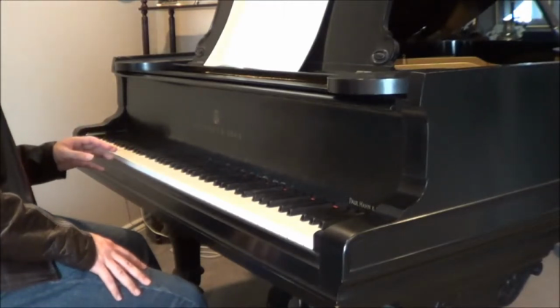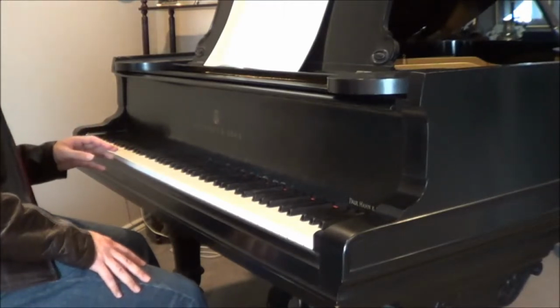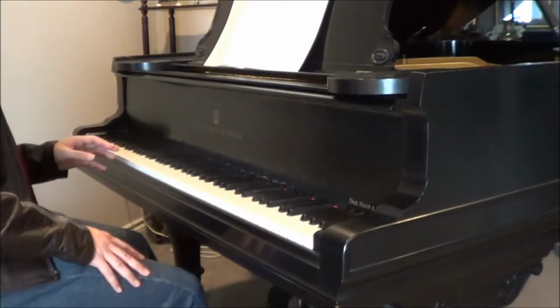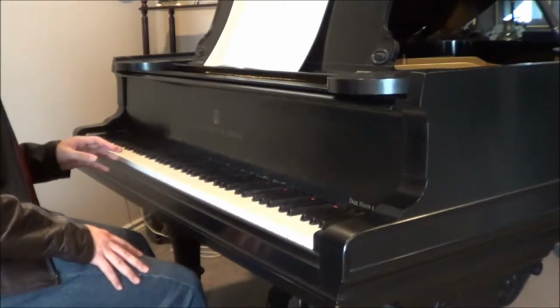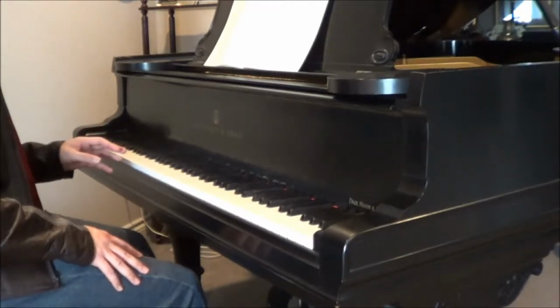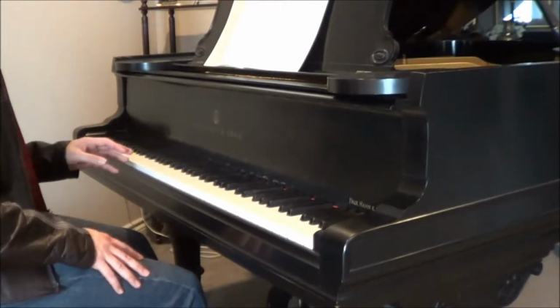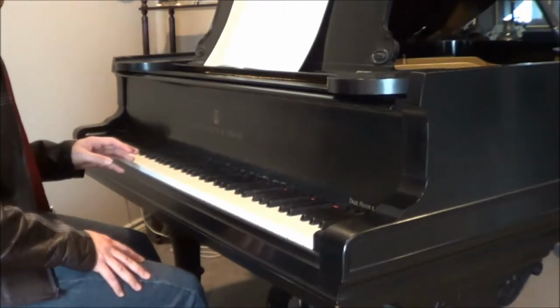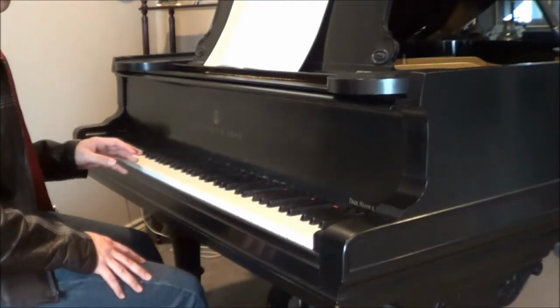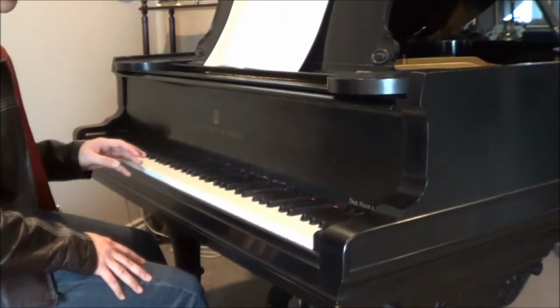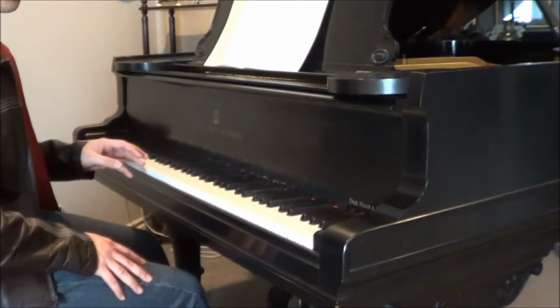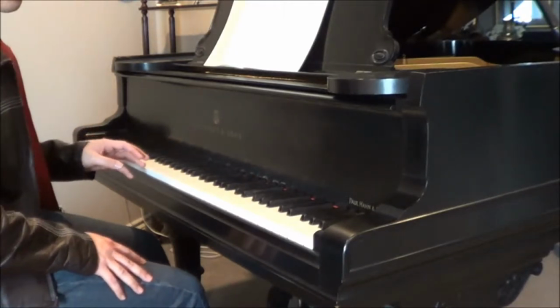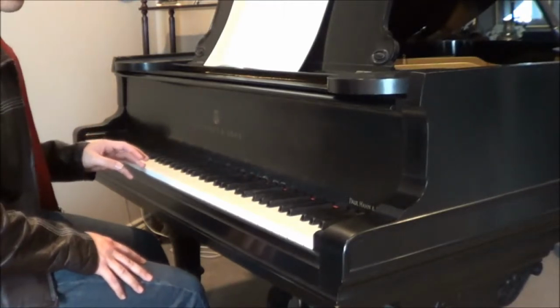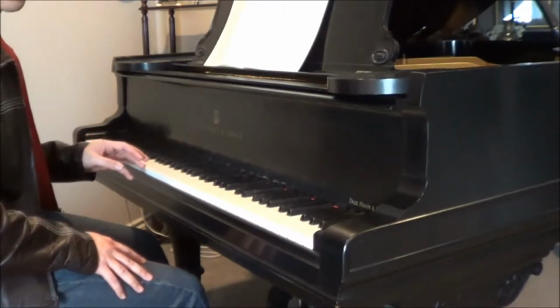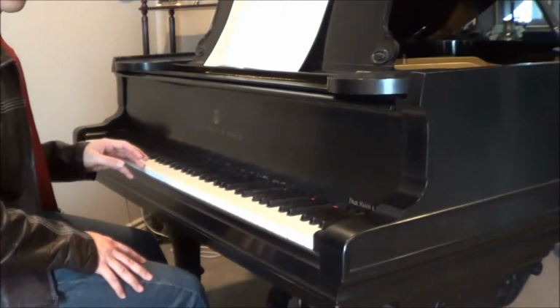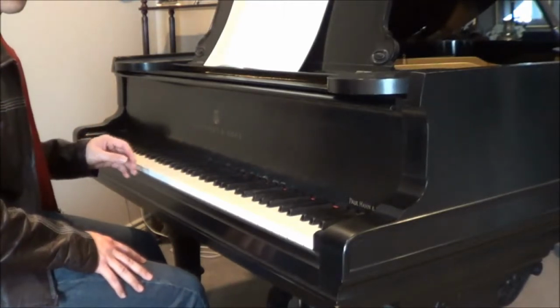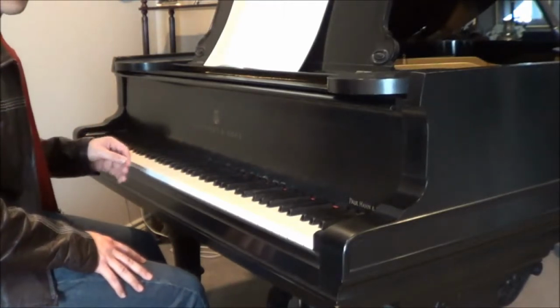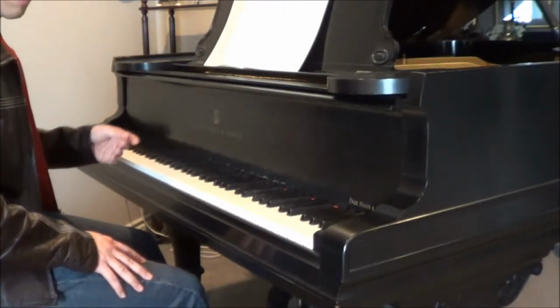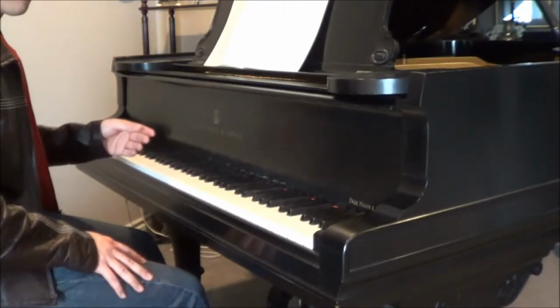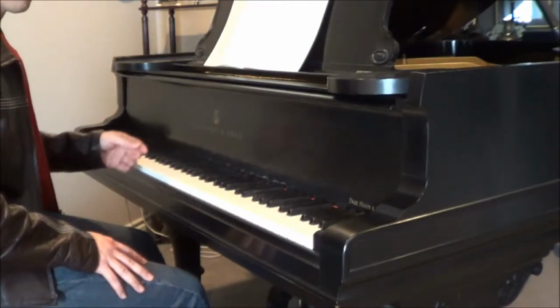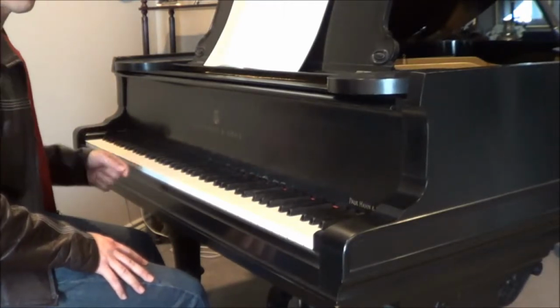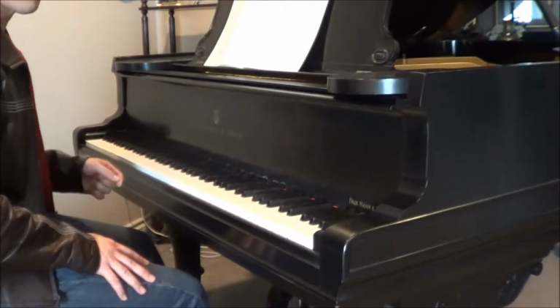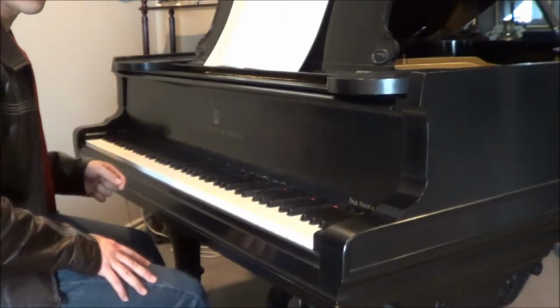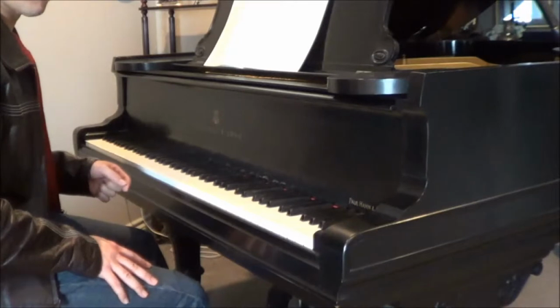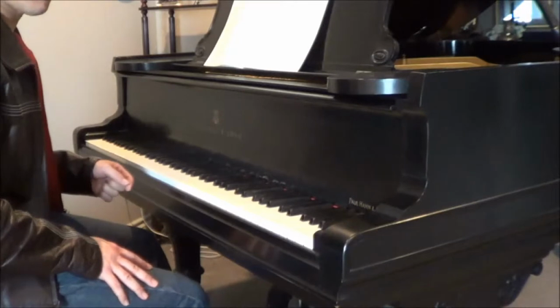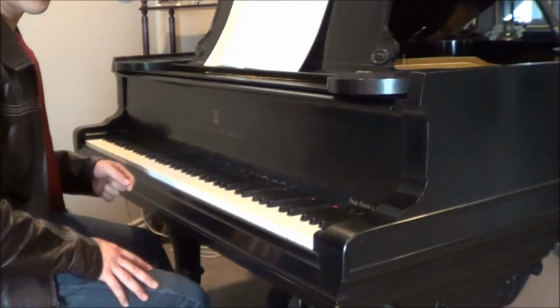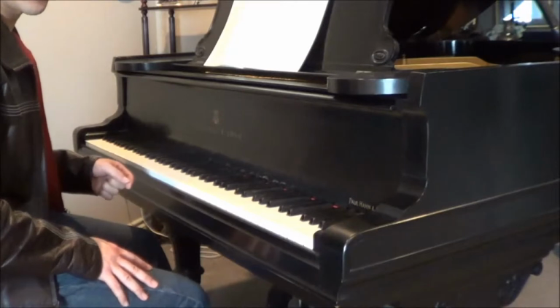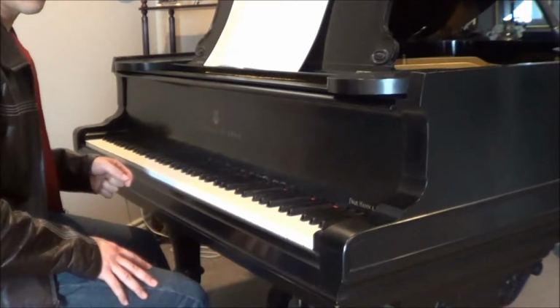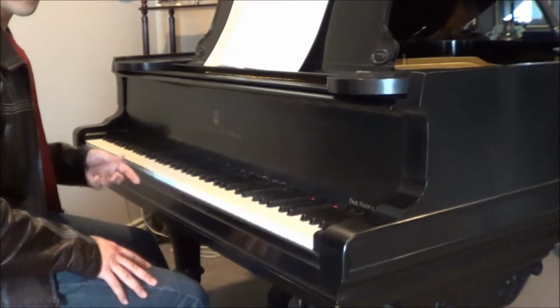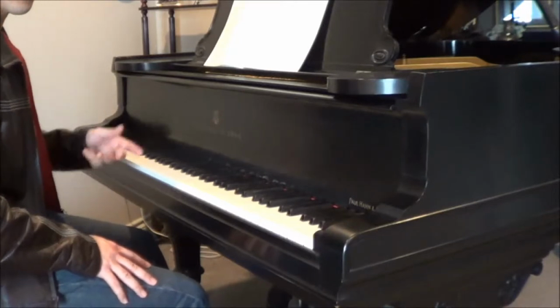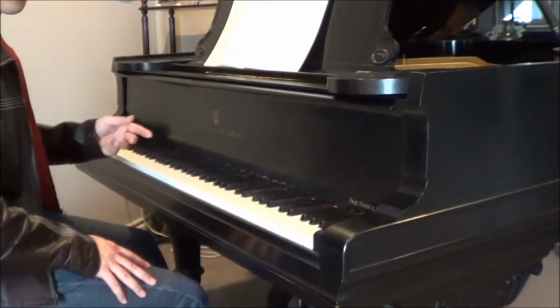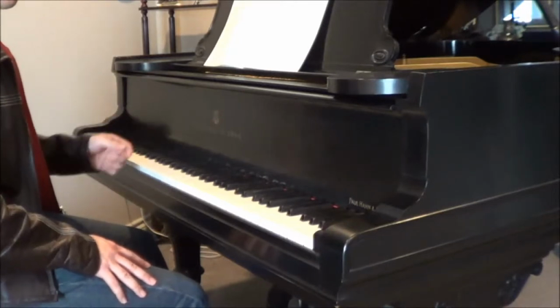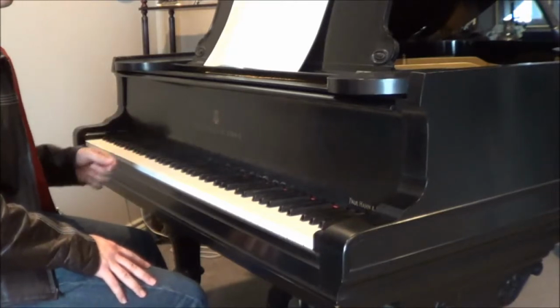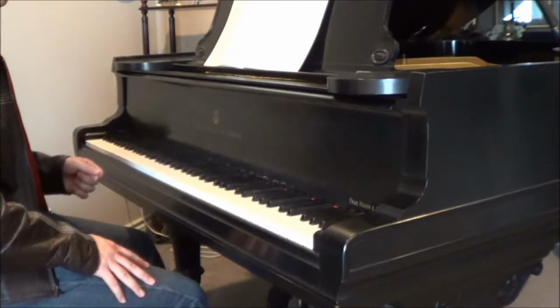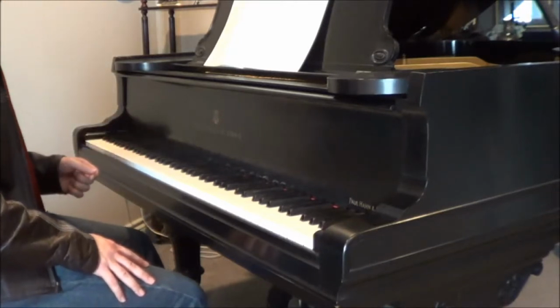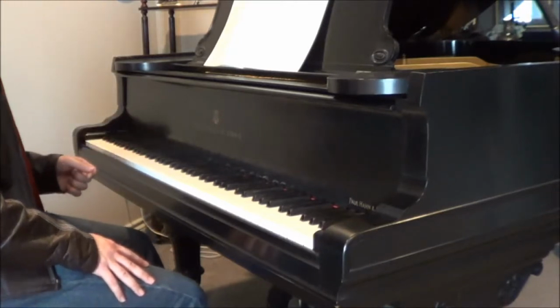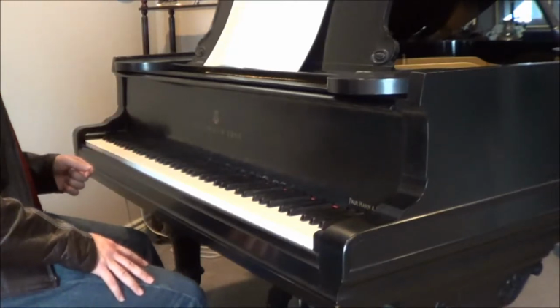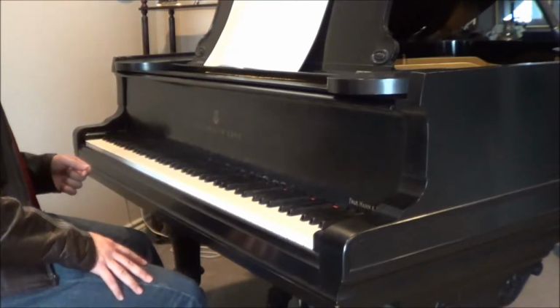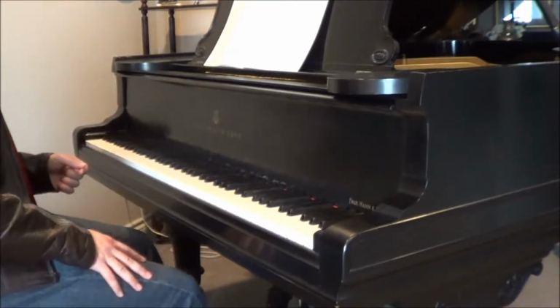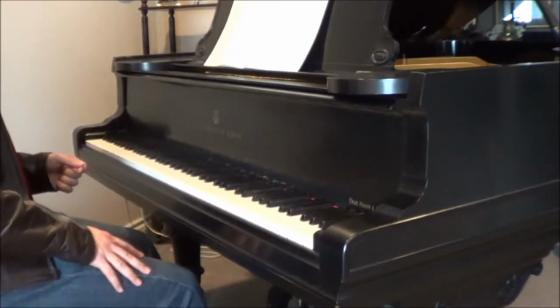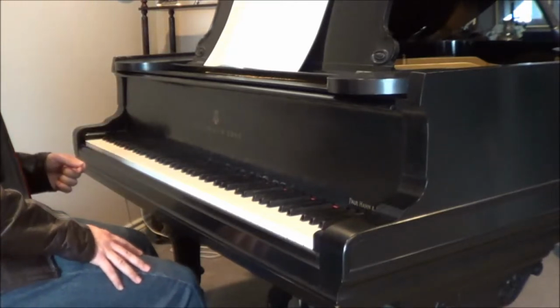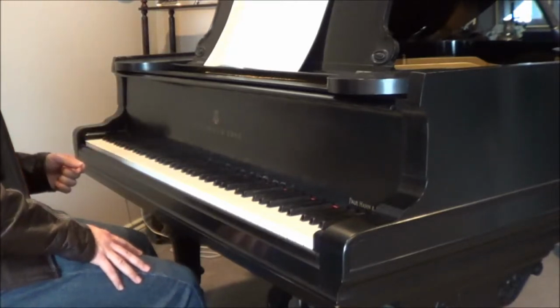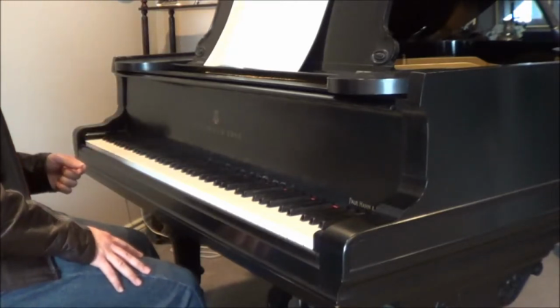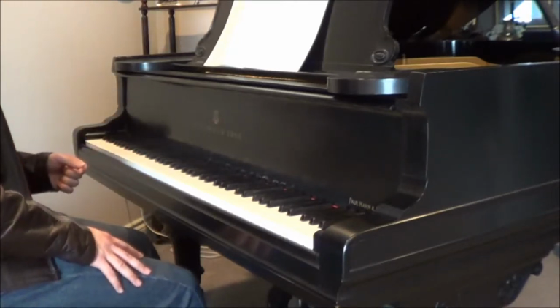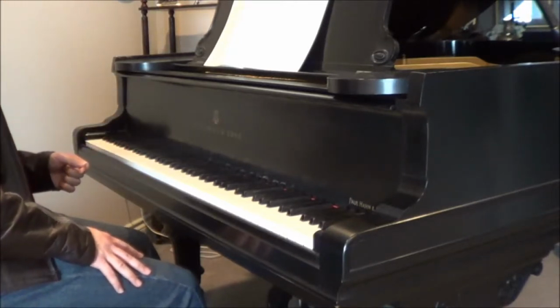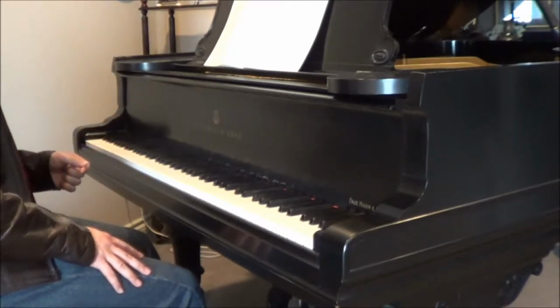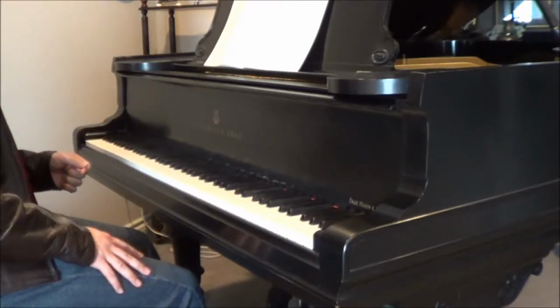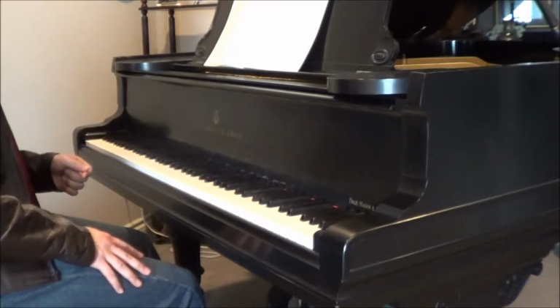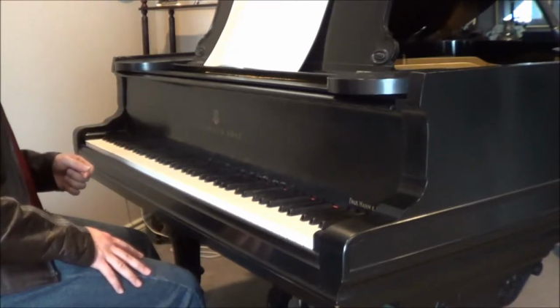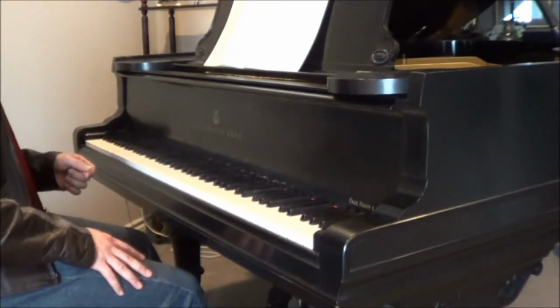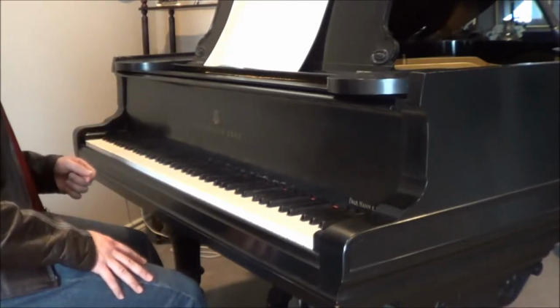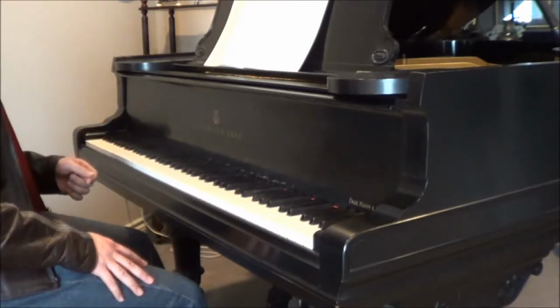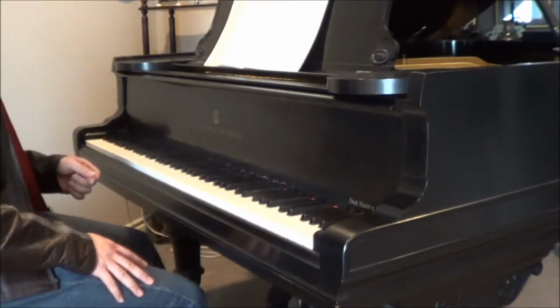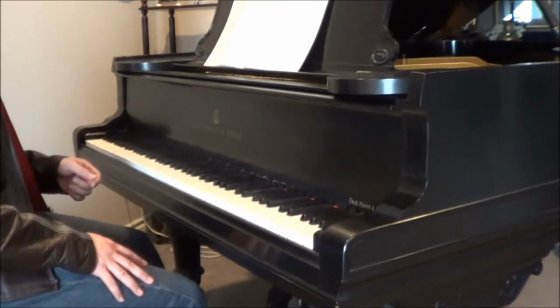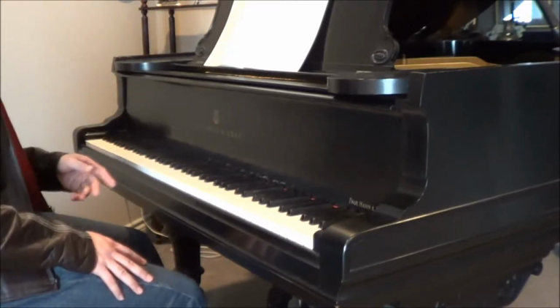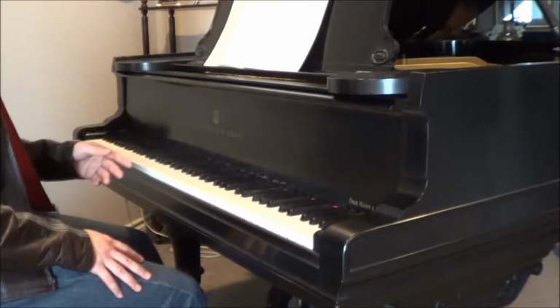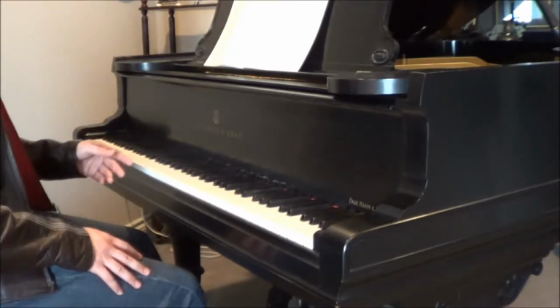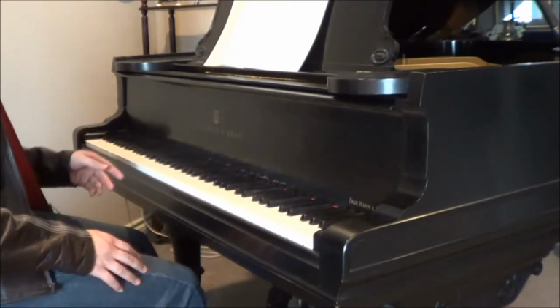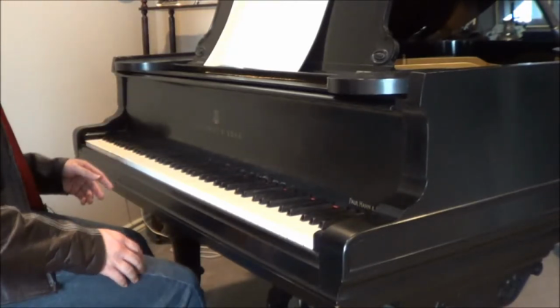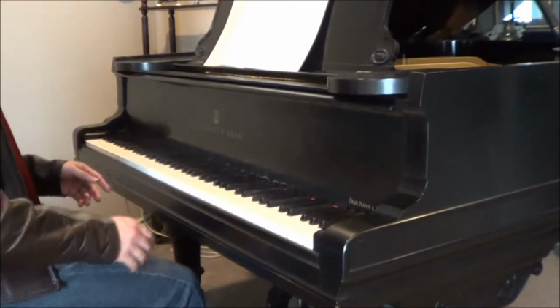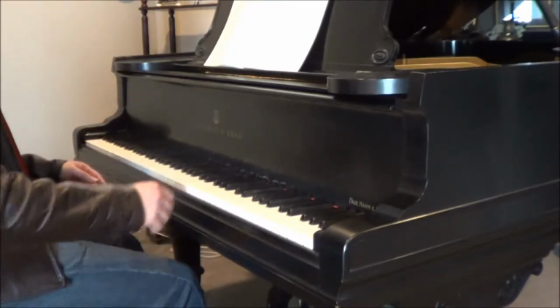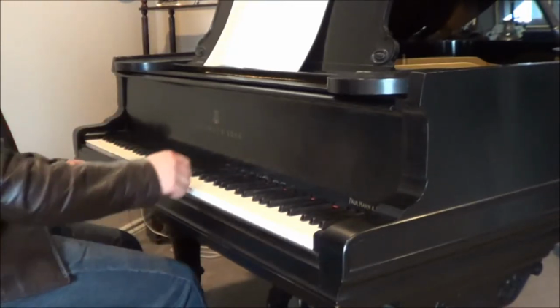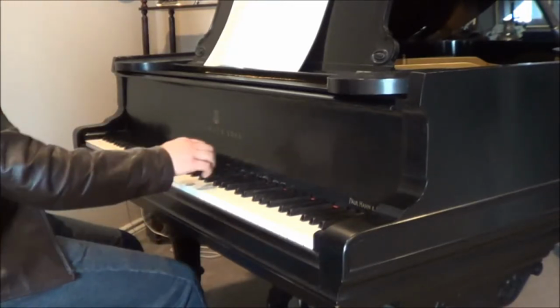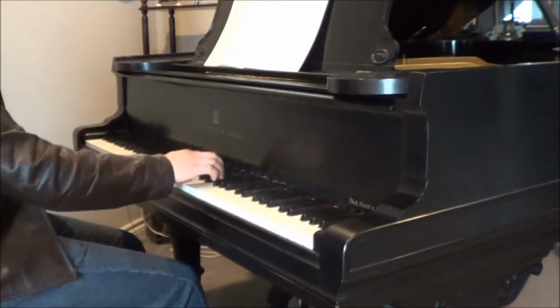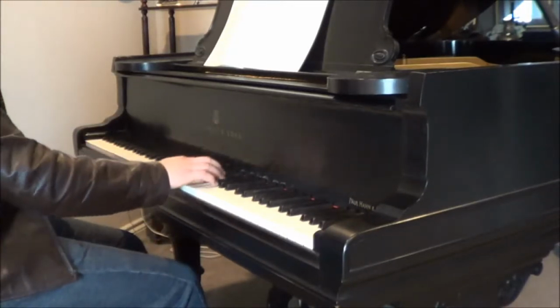The last movement of the B-flat major sonata, K333, is, in my view, the most openly elegant movement he wrote, which means, of course, that it's absurdly easy to destroy.